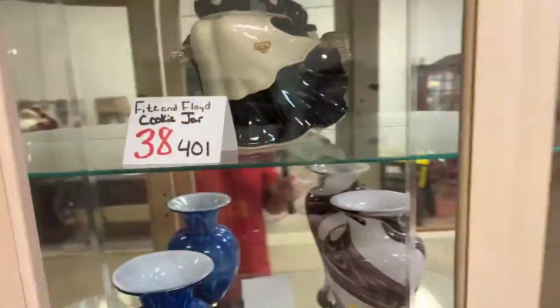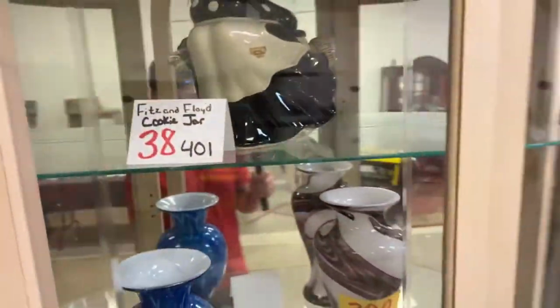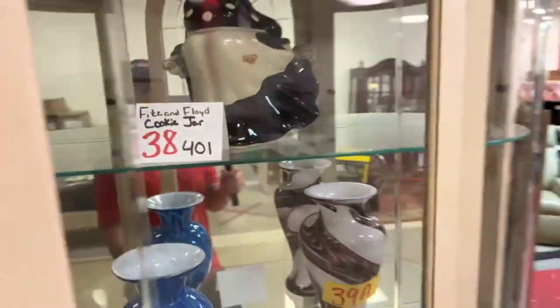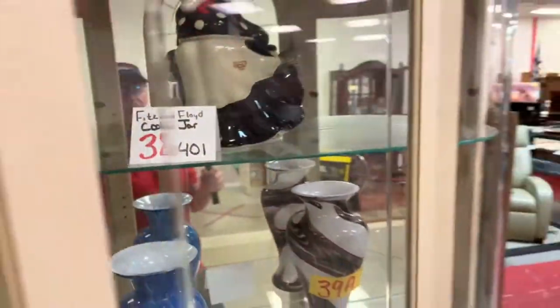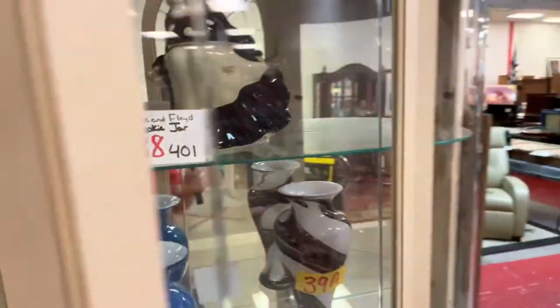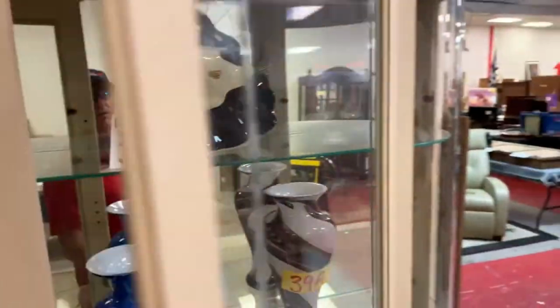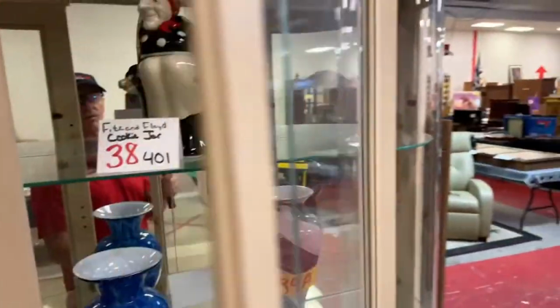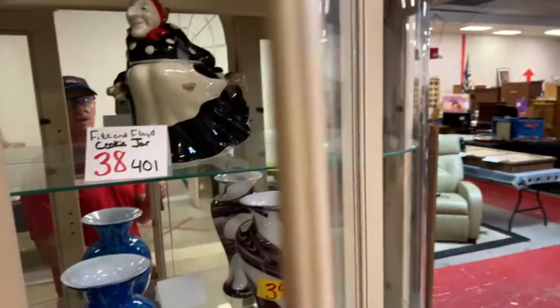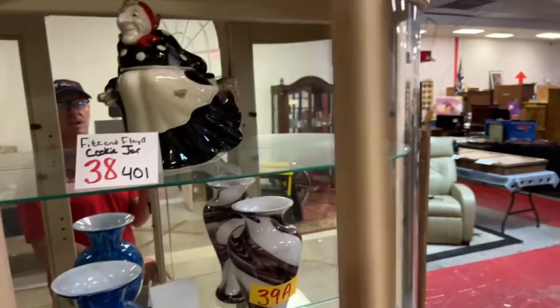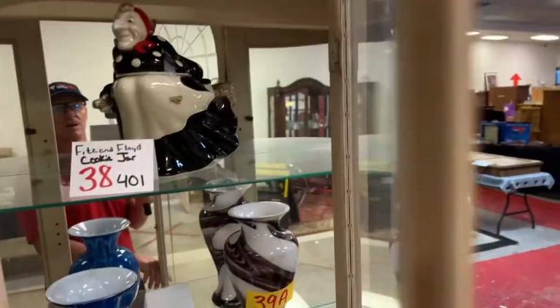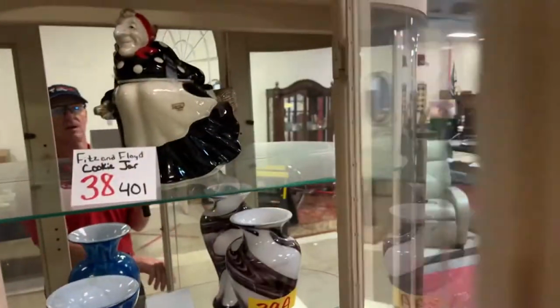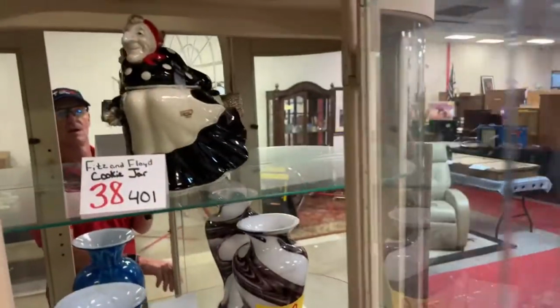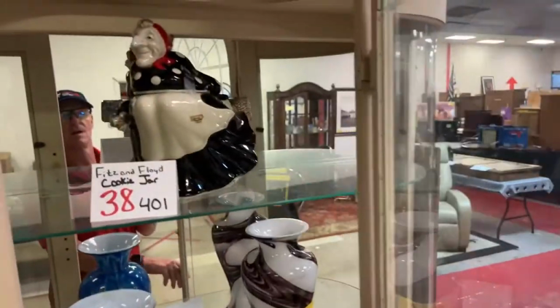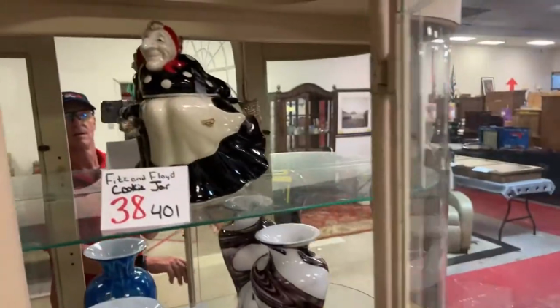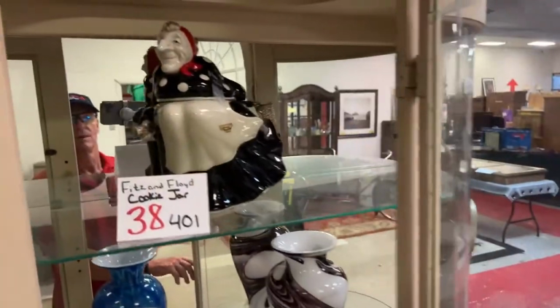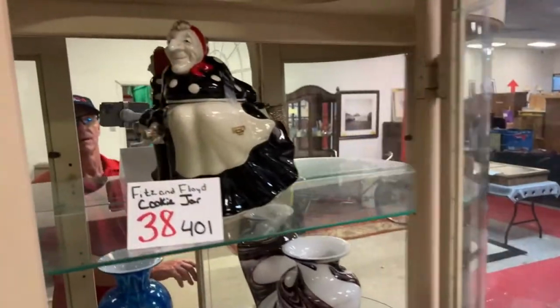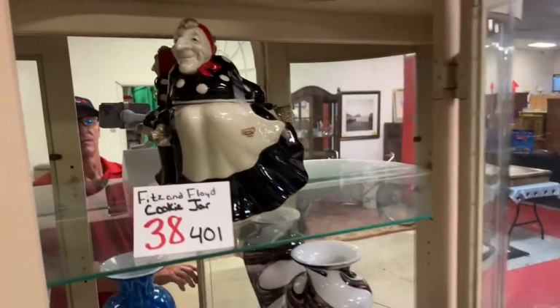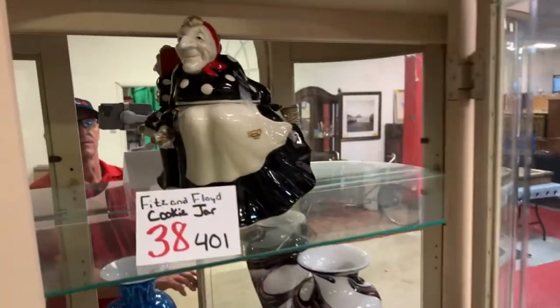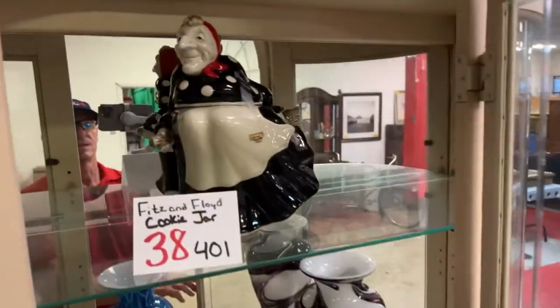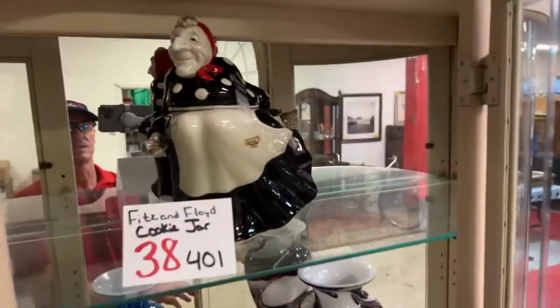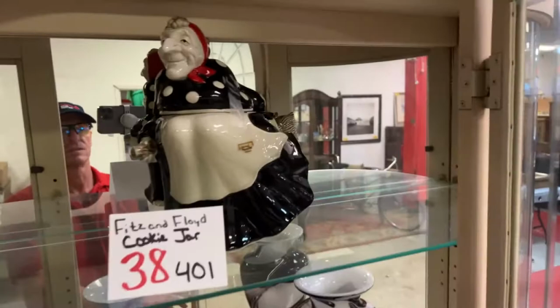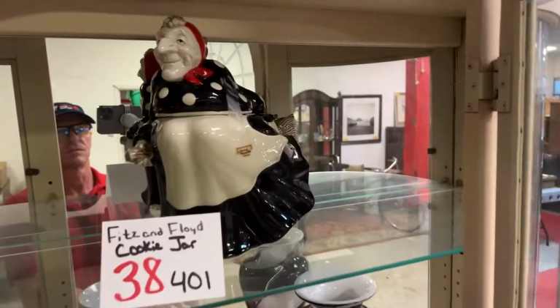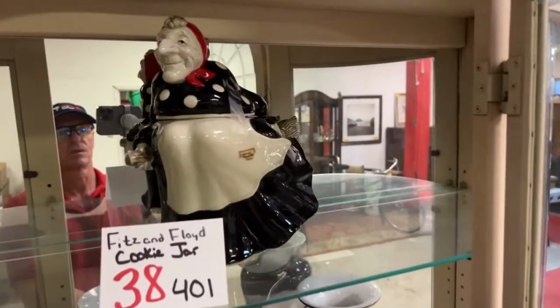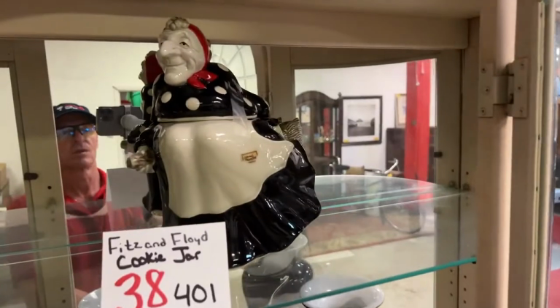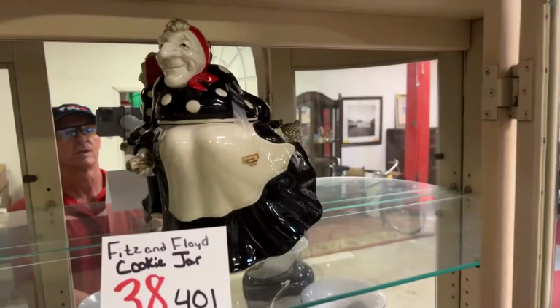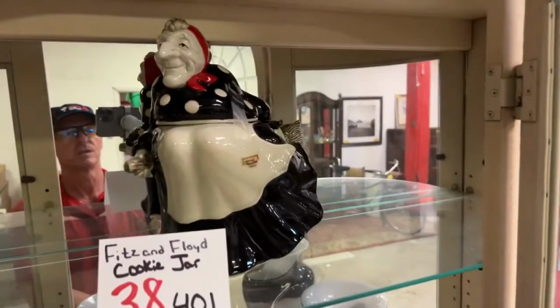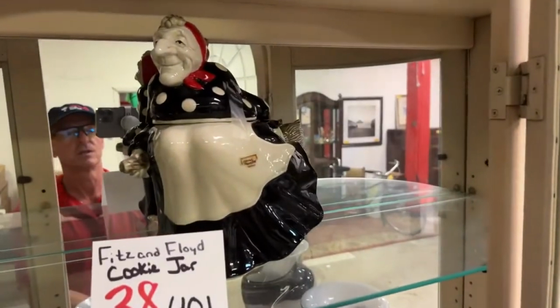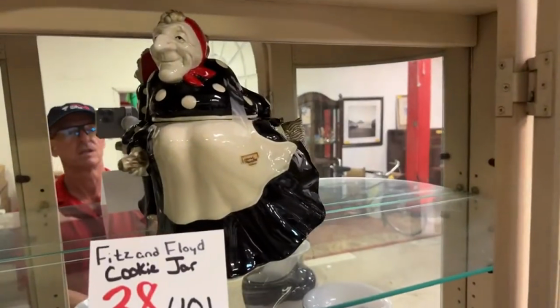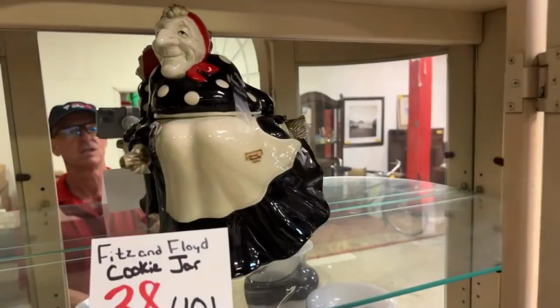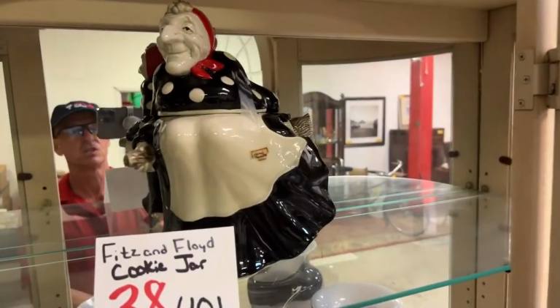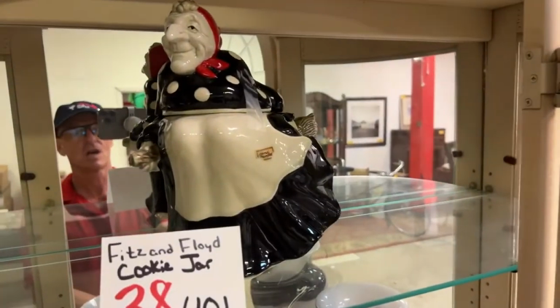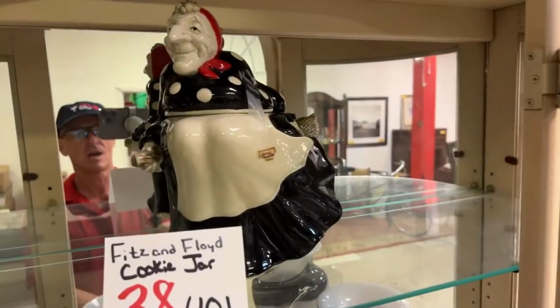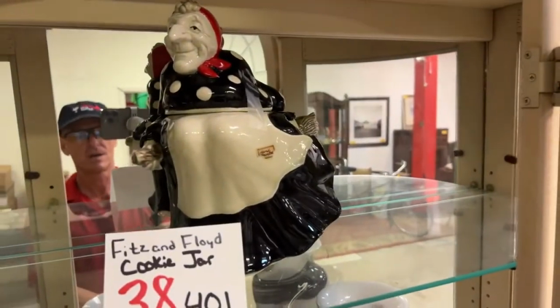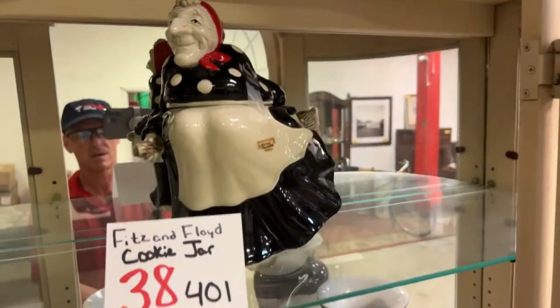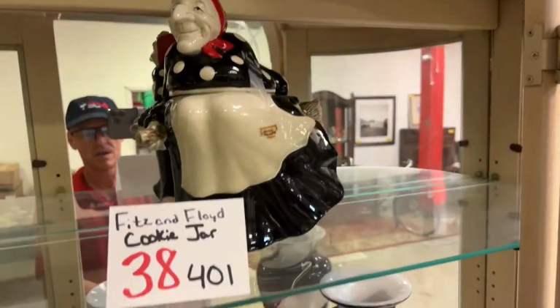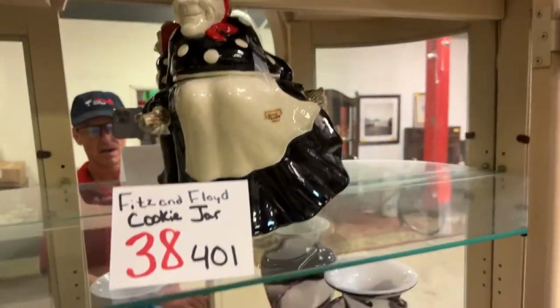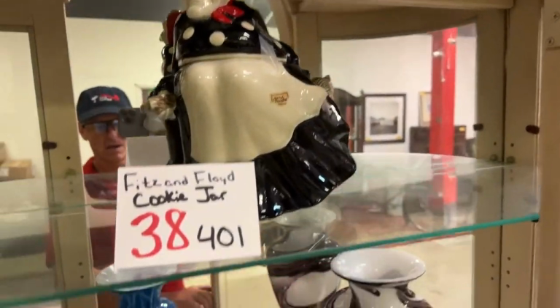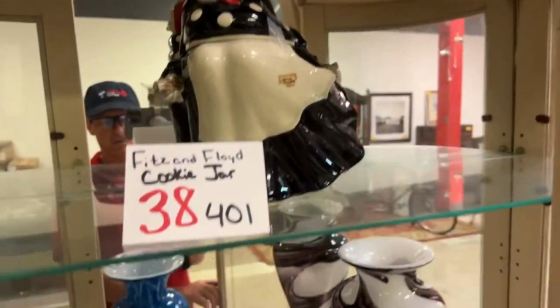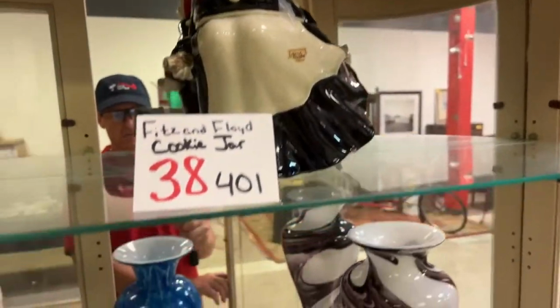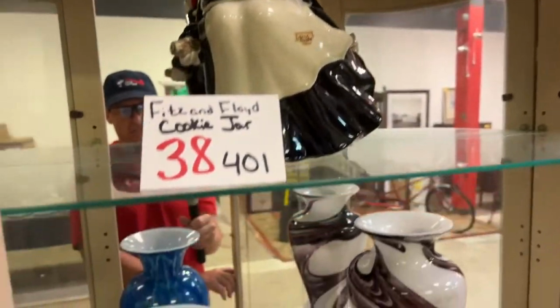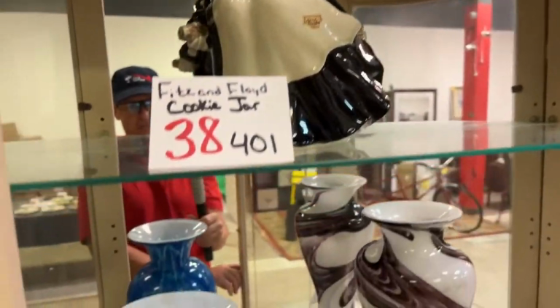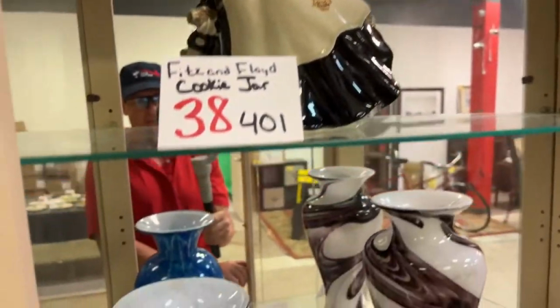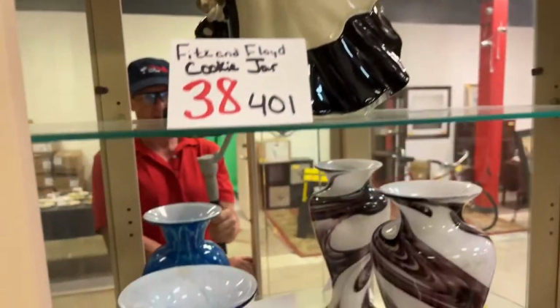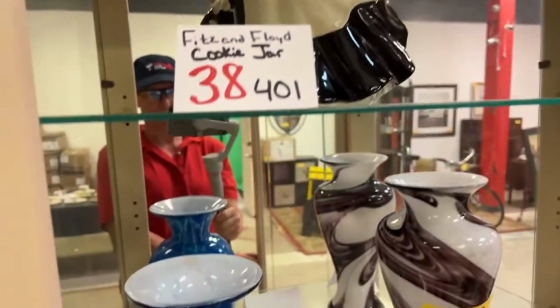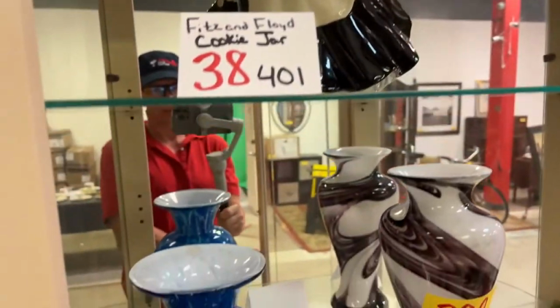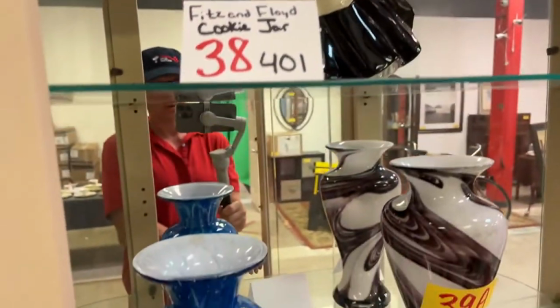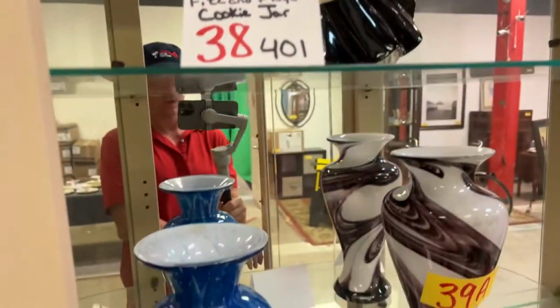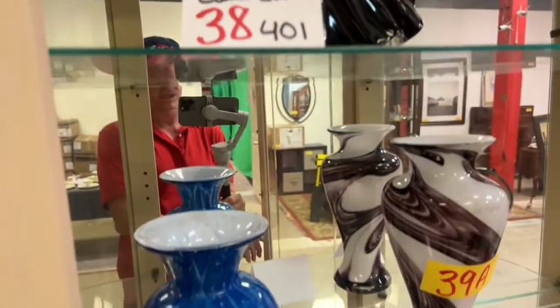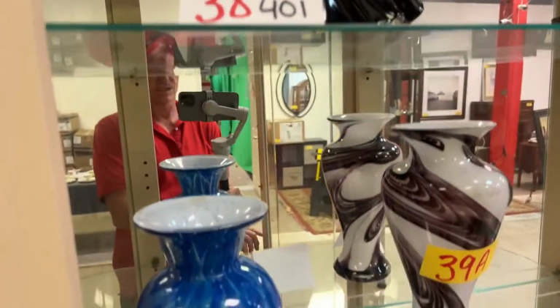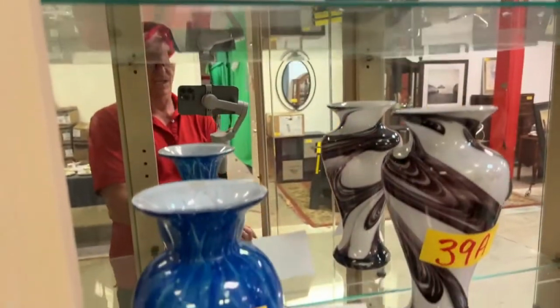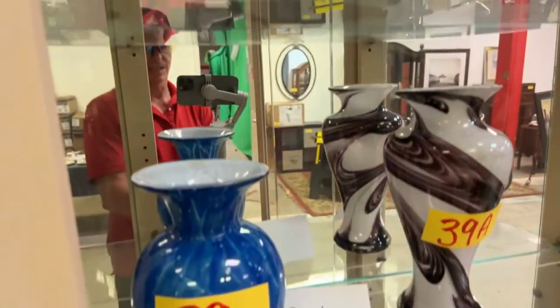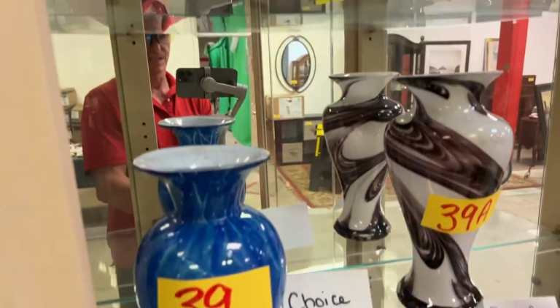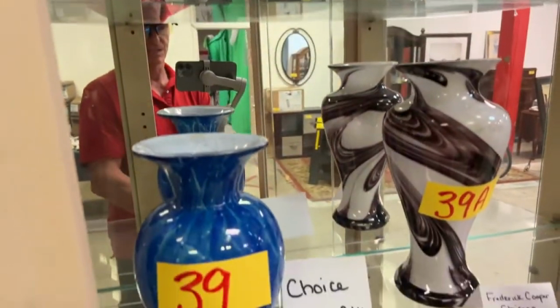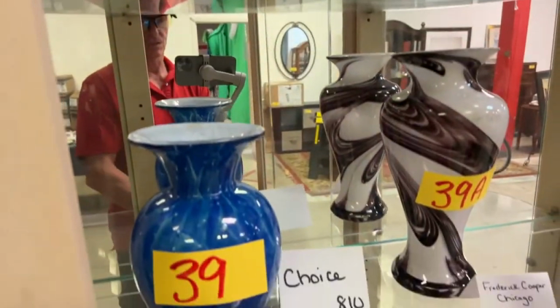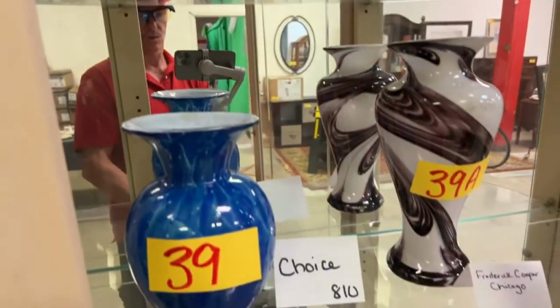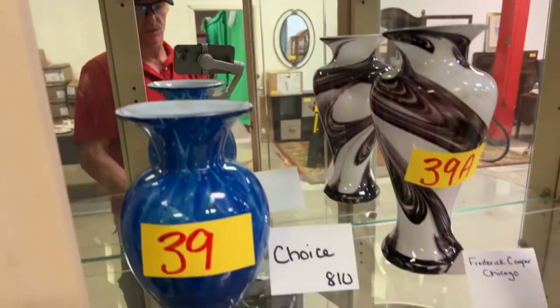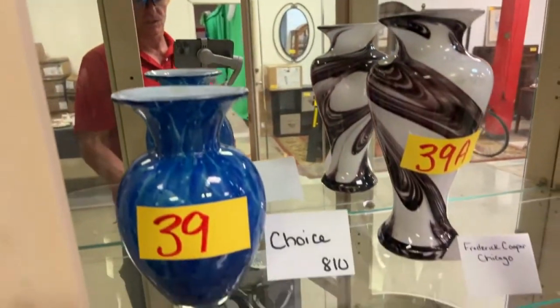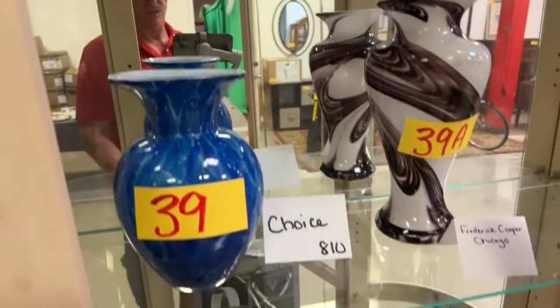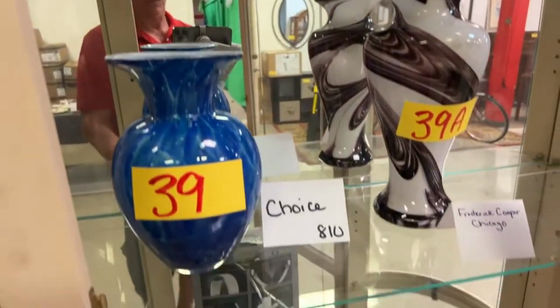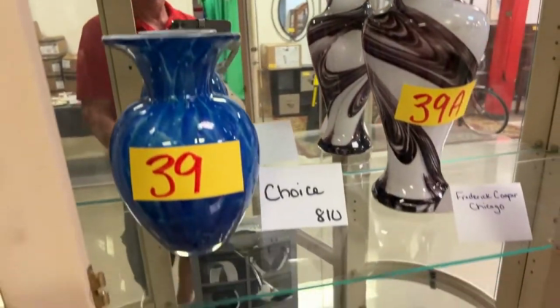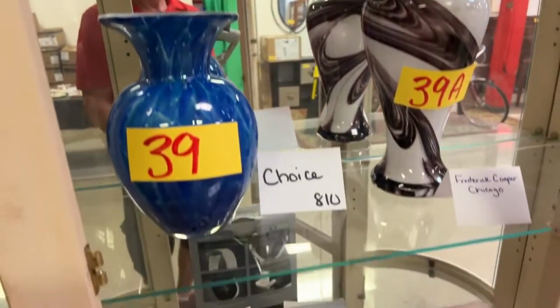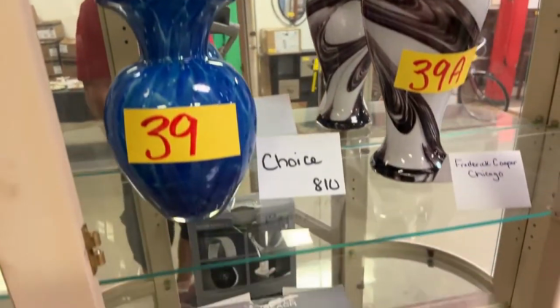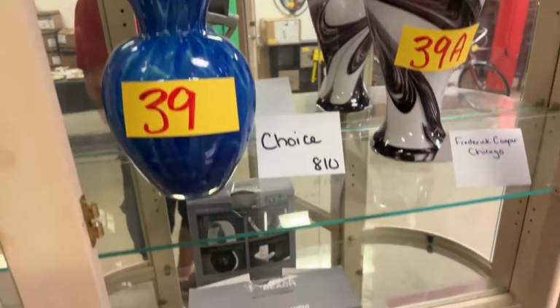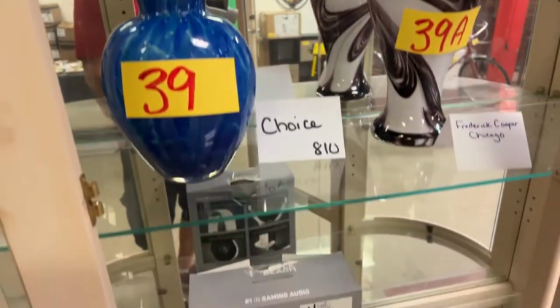We have a Fitz and Floyd cookie jar, and we have choice on these gorgeous vases.